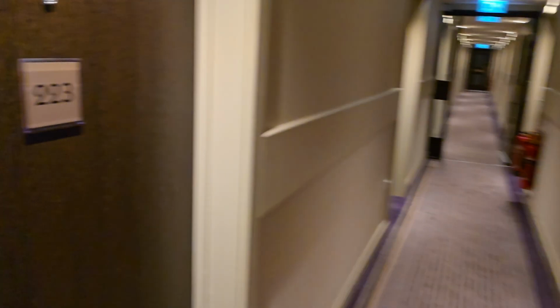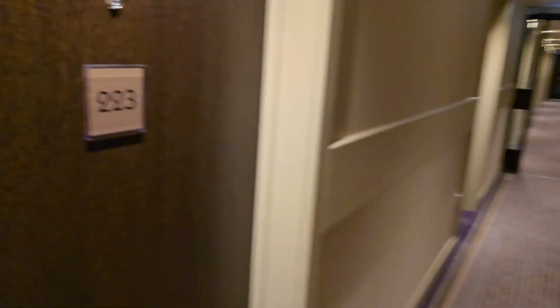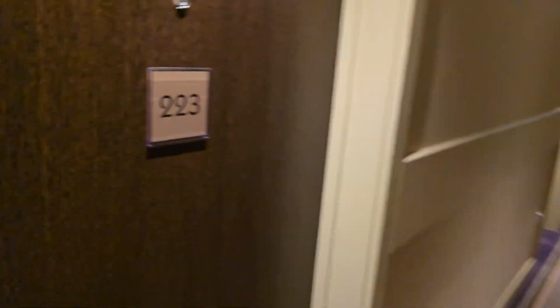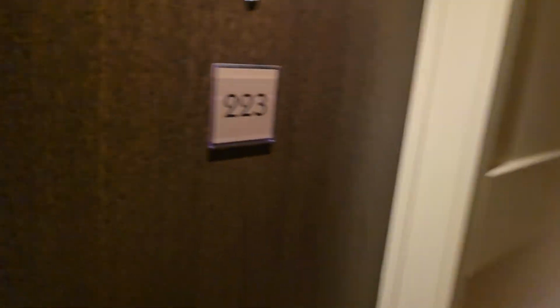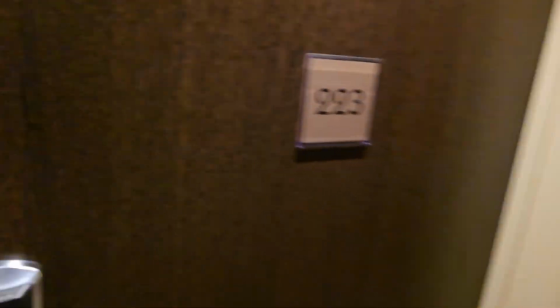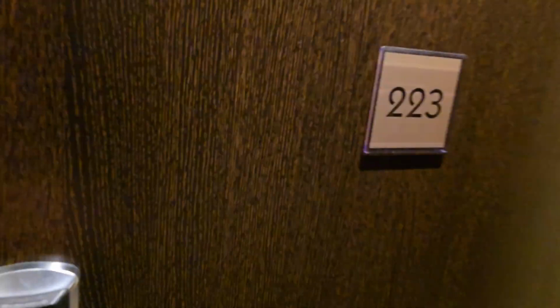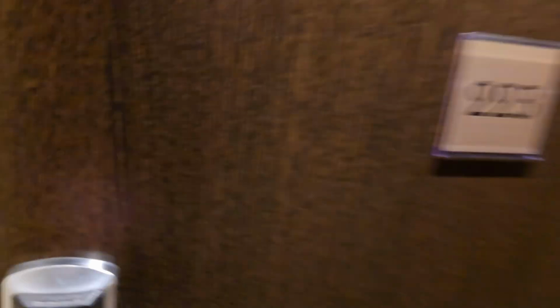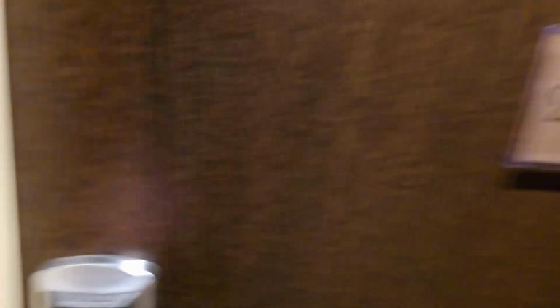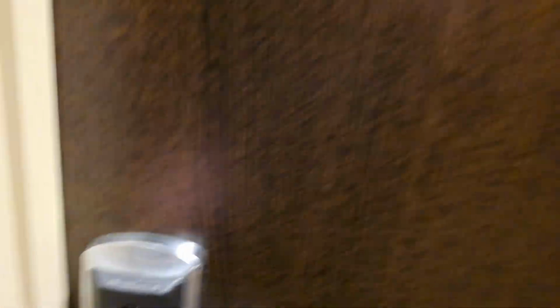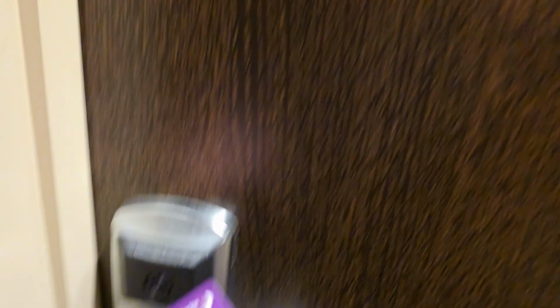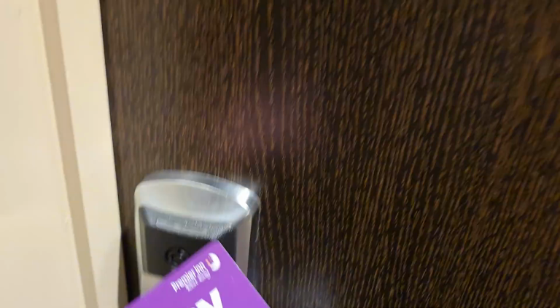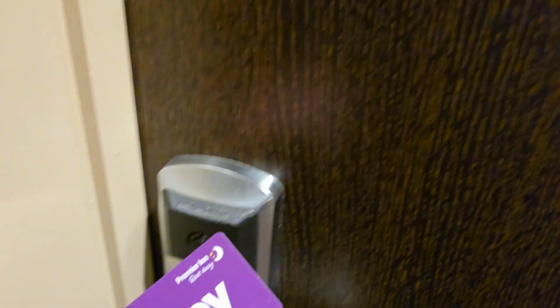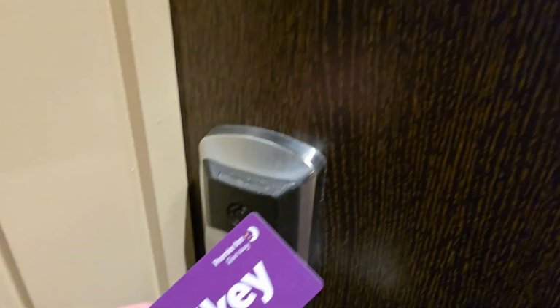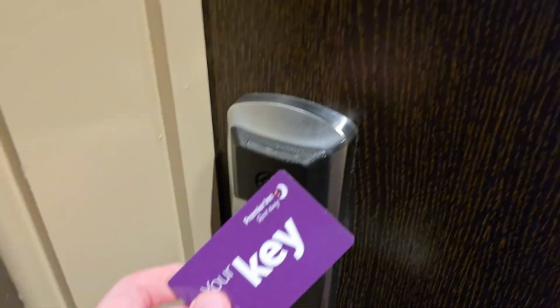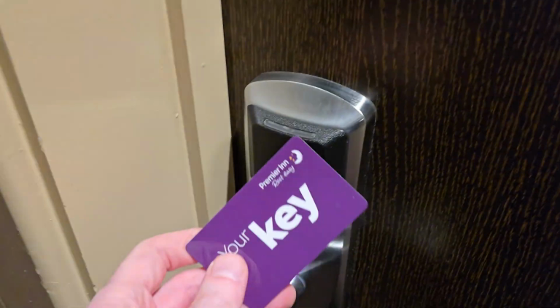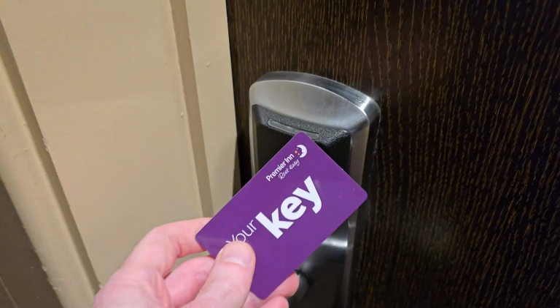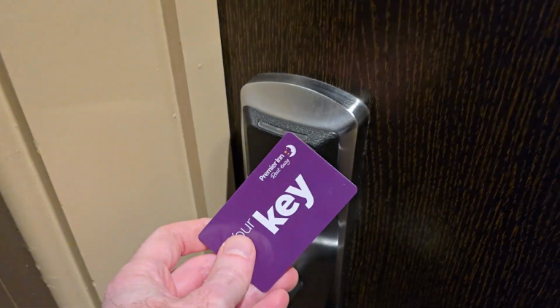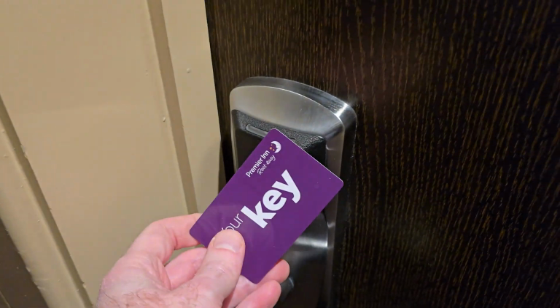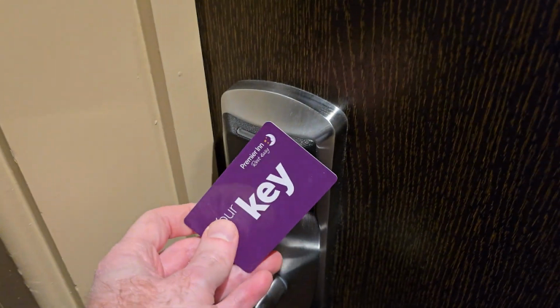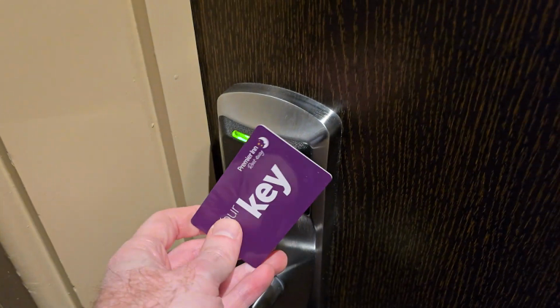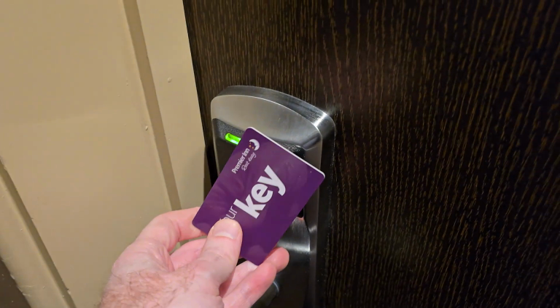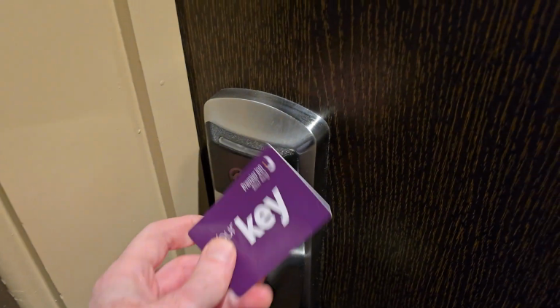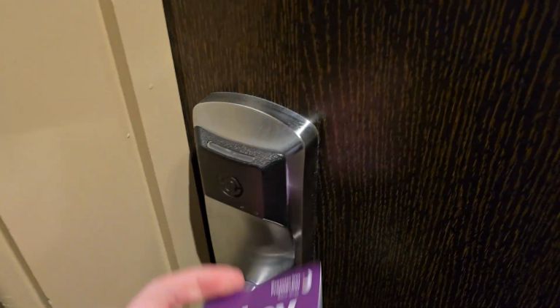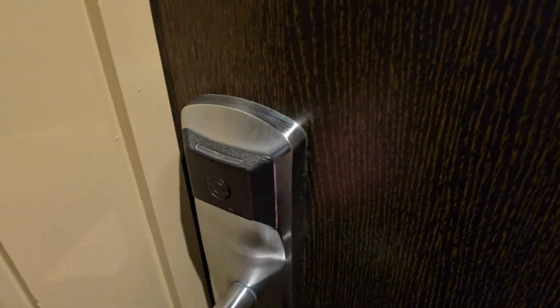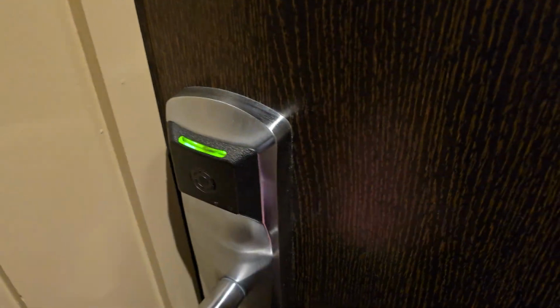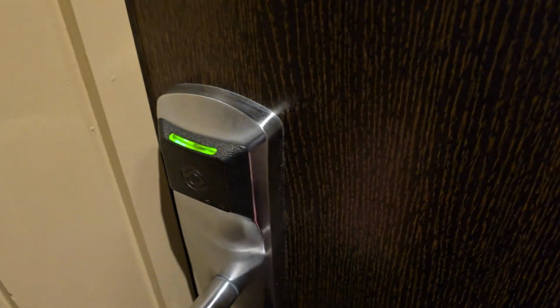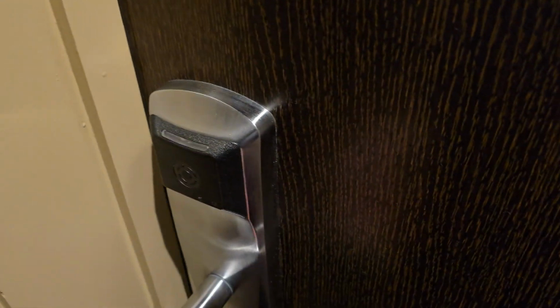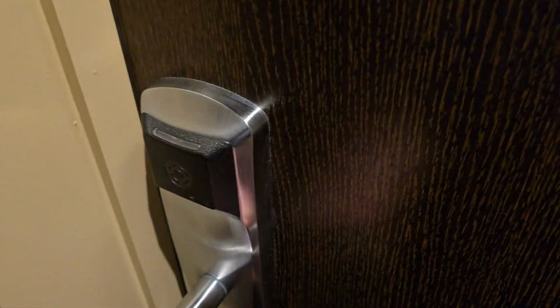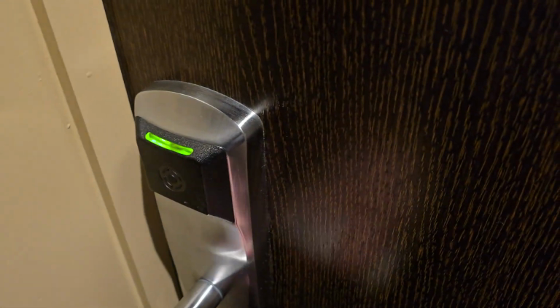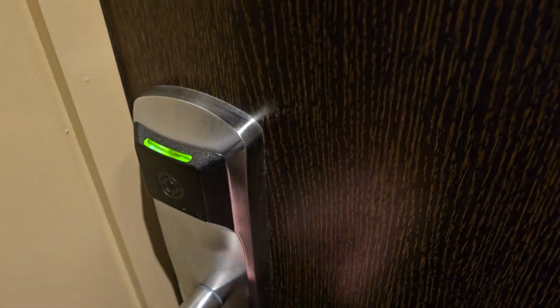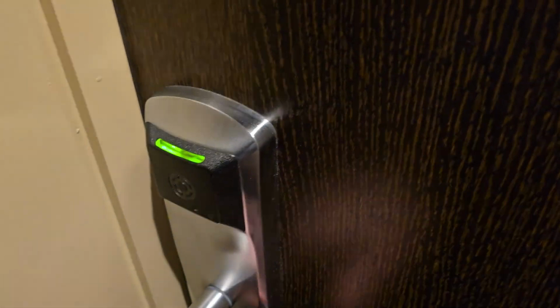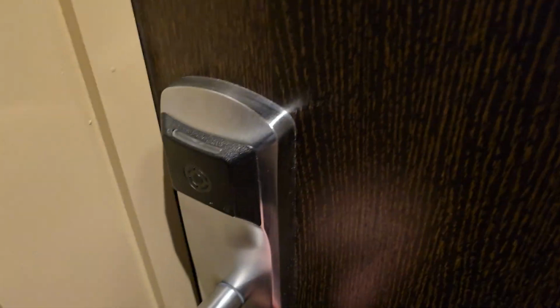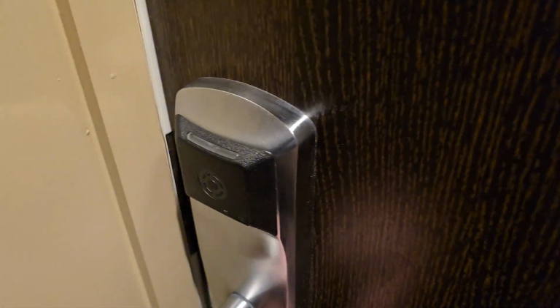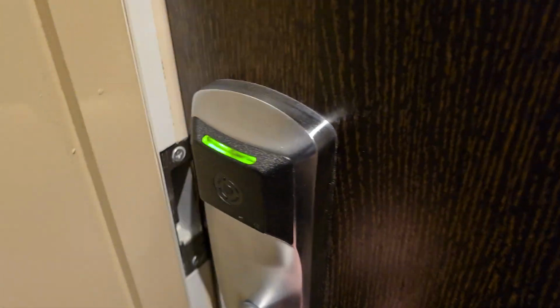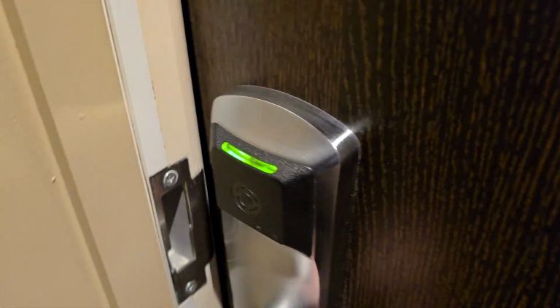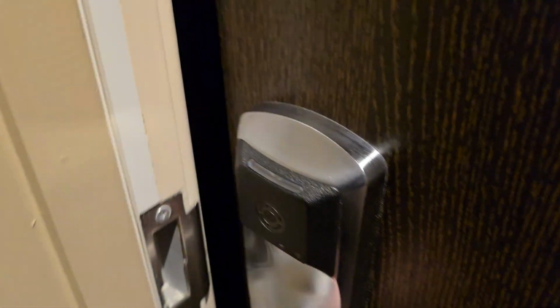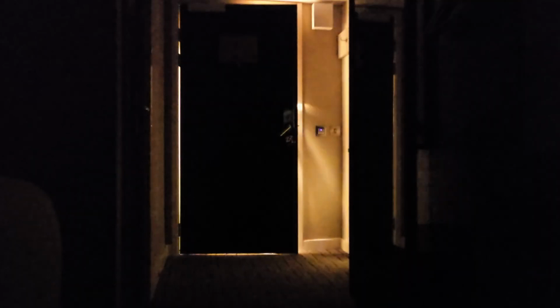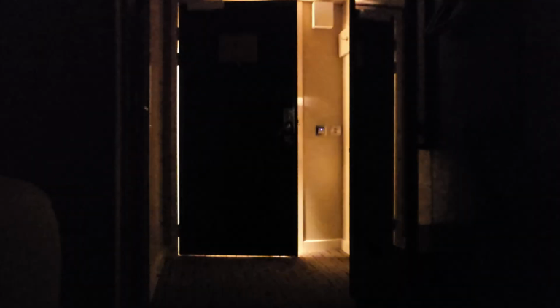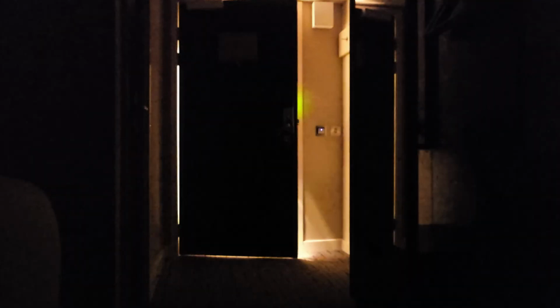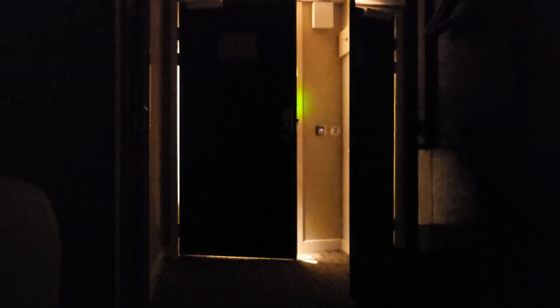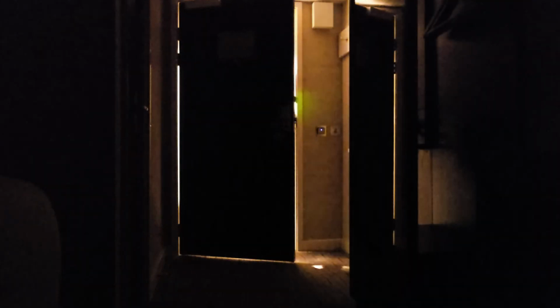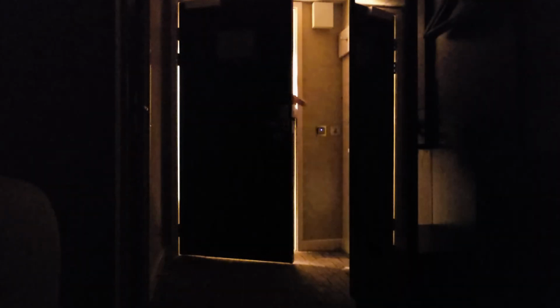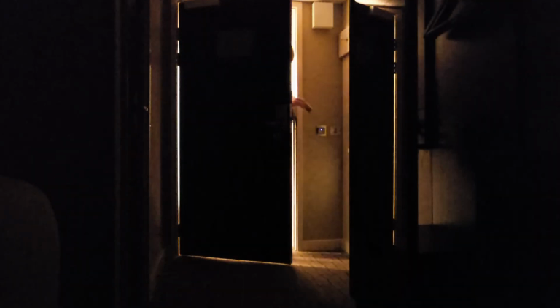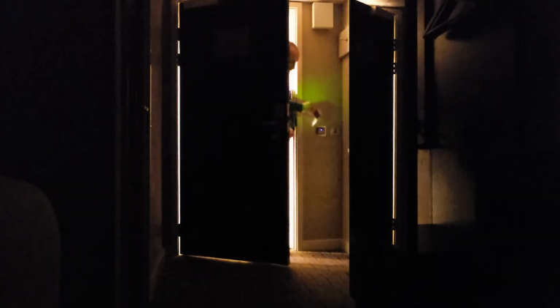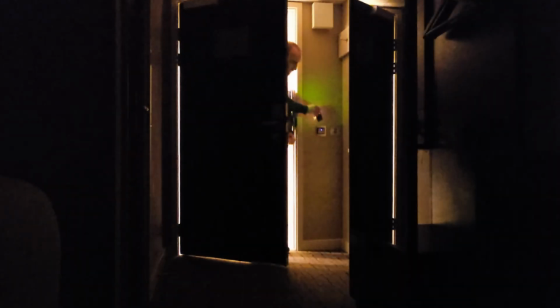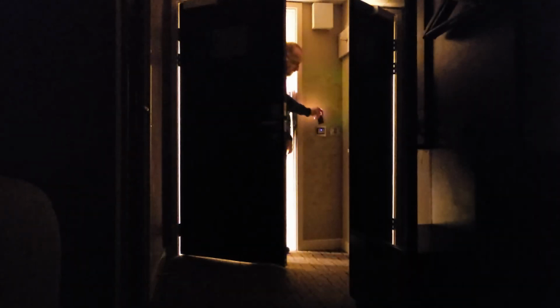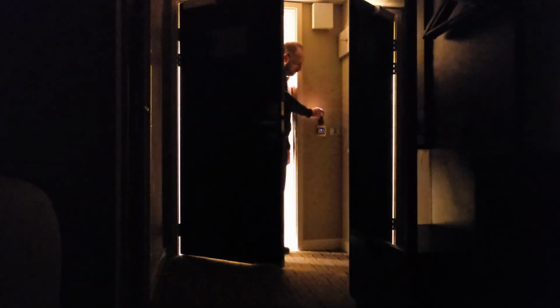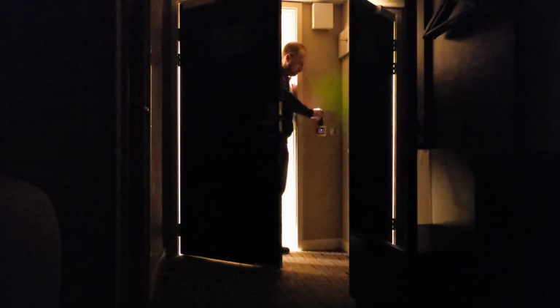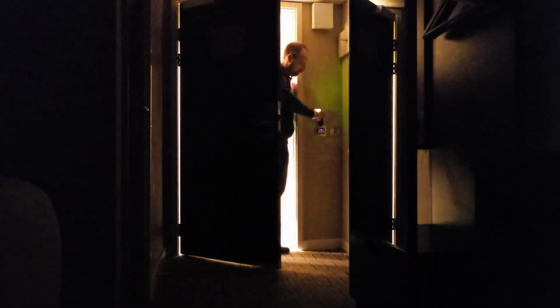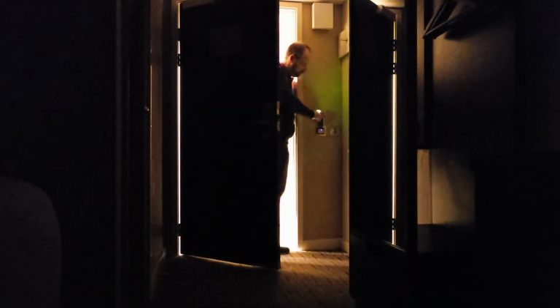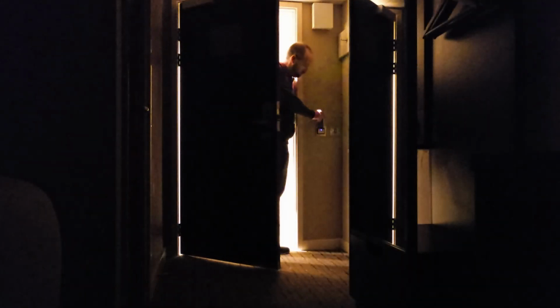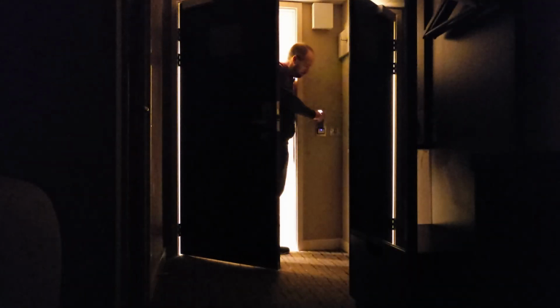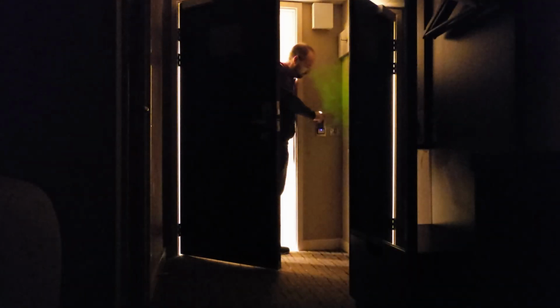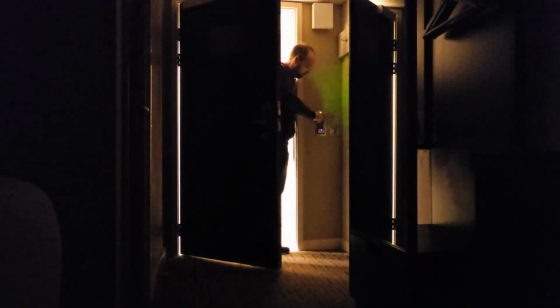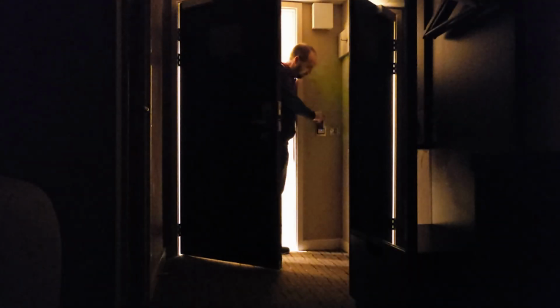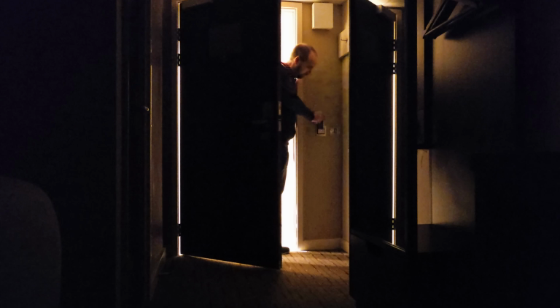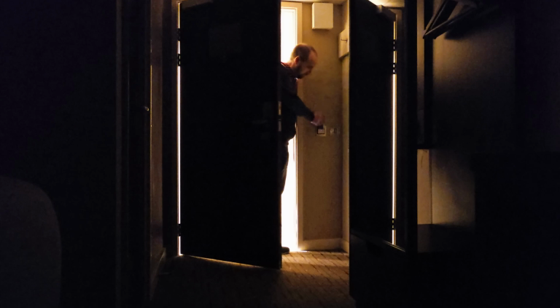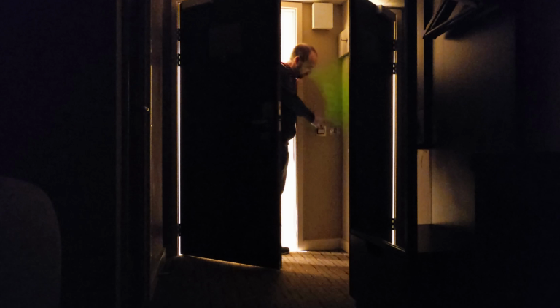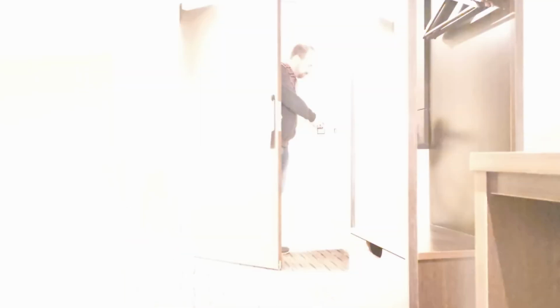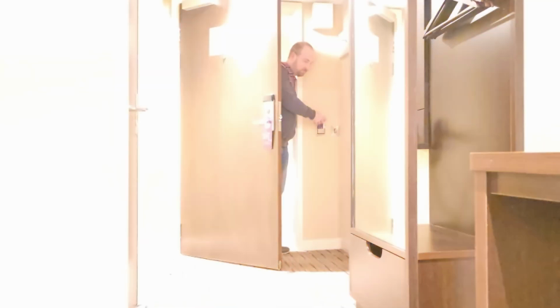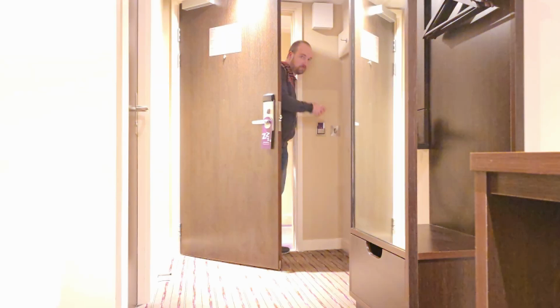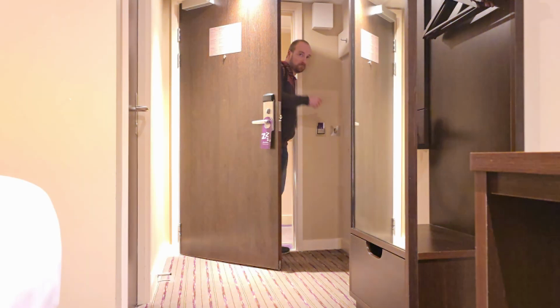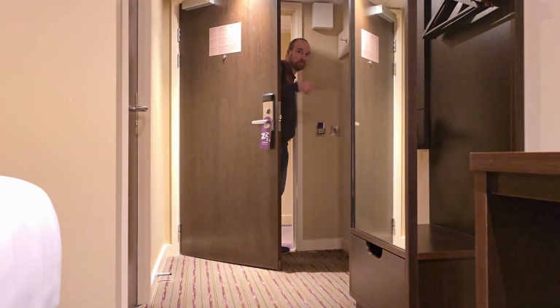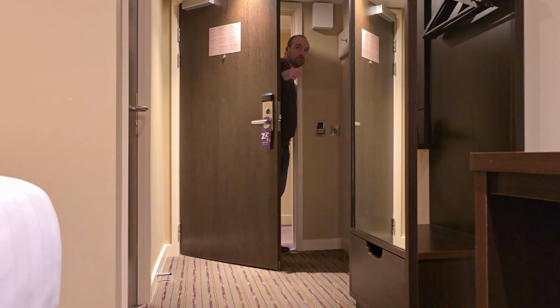Hello everyone, David here. I love a good Premier Inn. It's basic, but it has everything you really need.